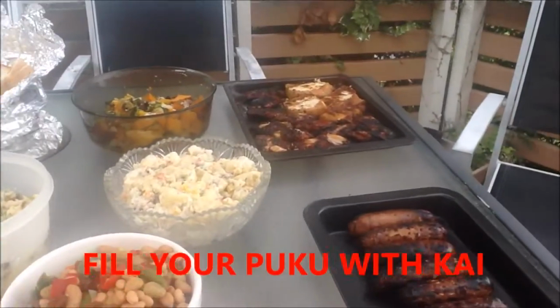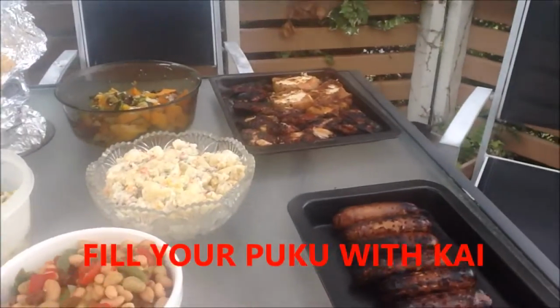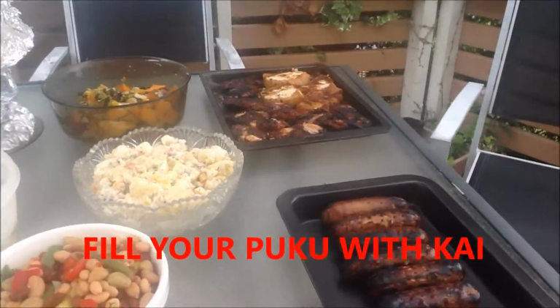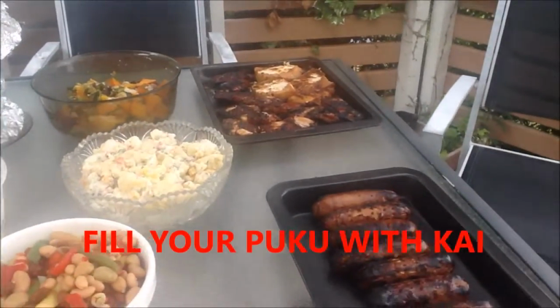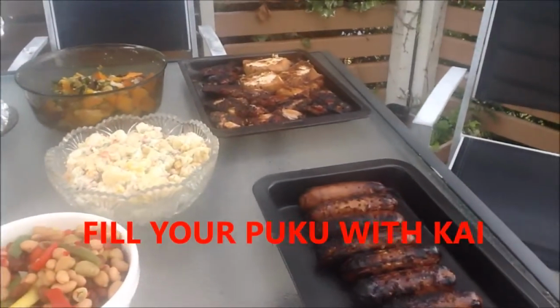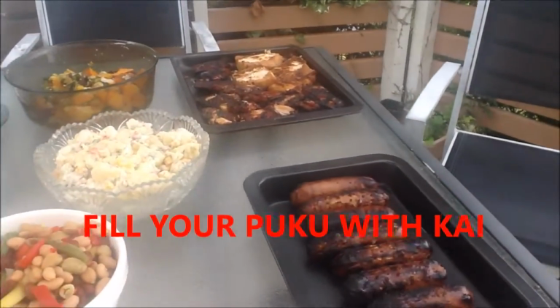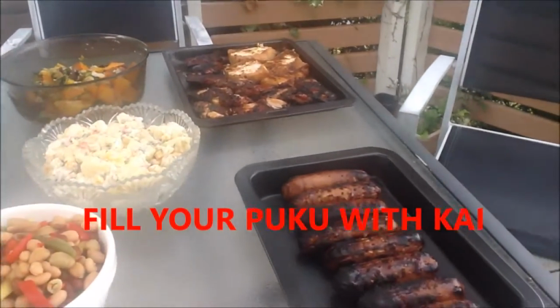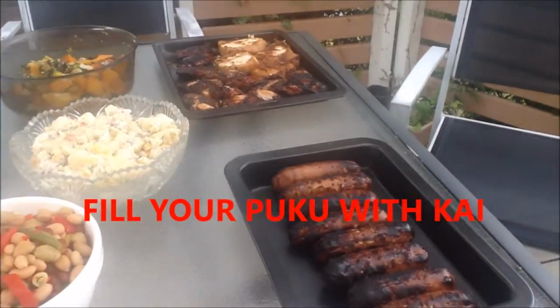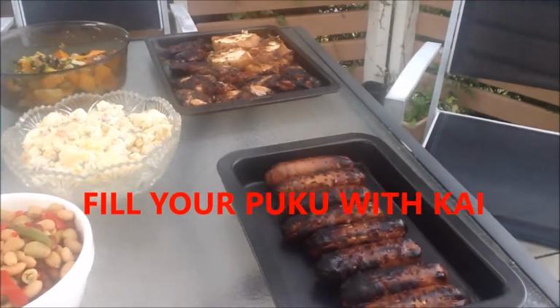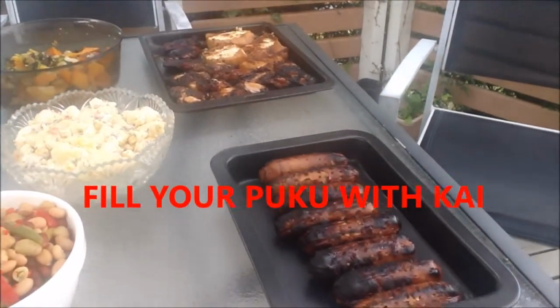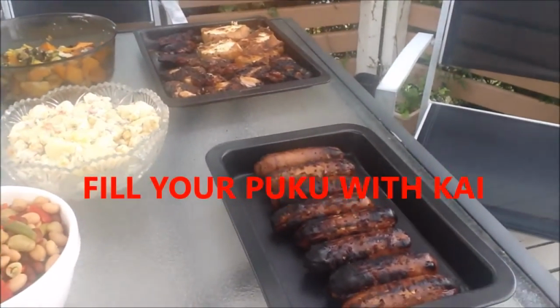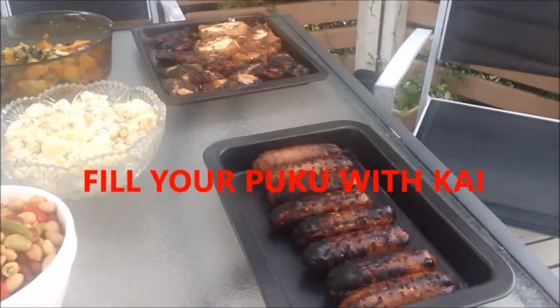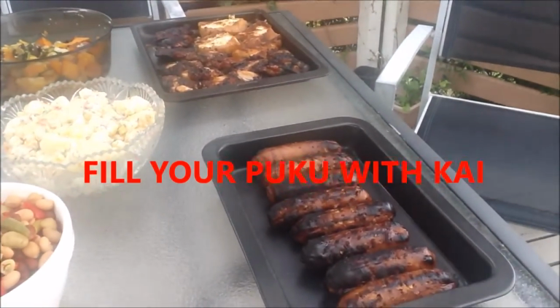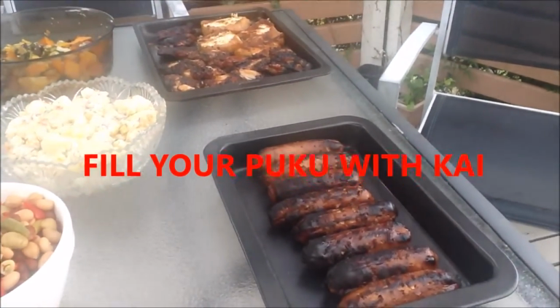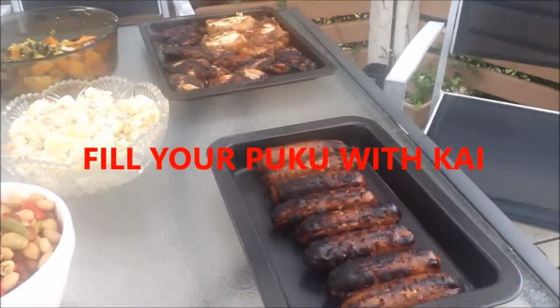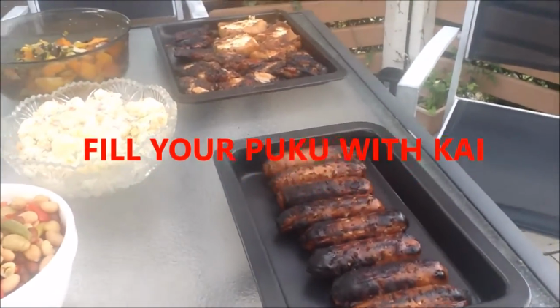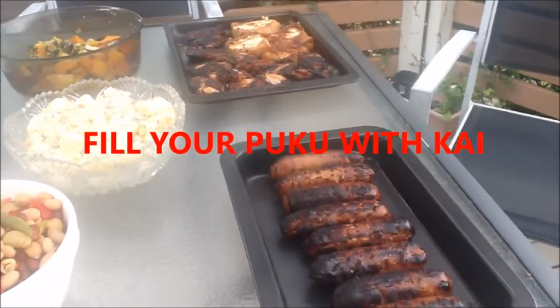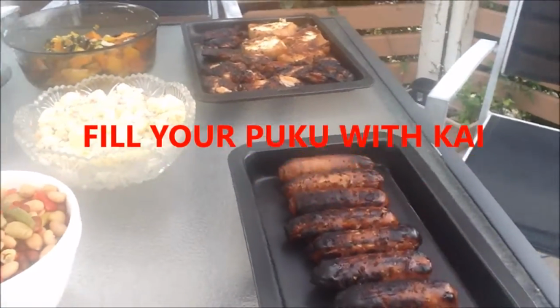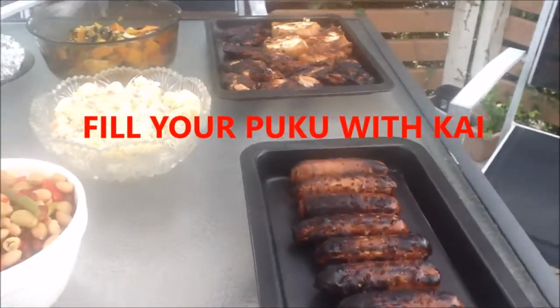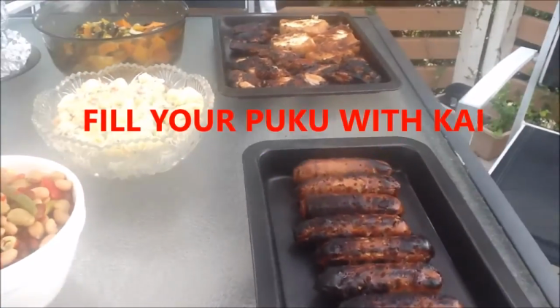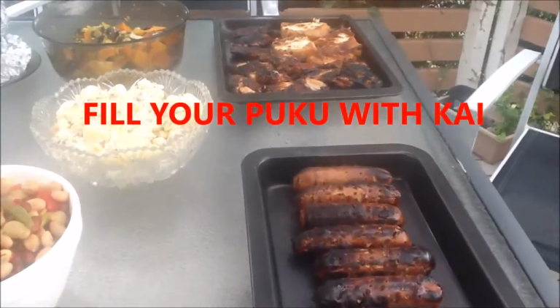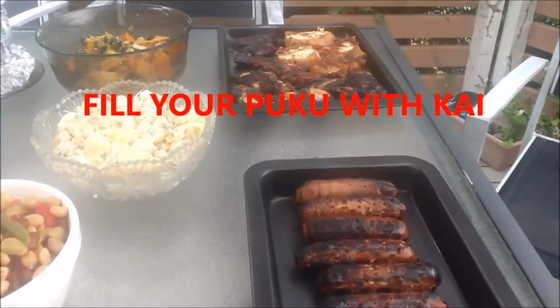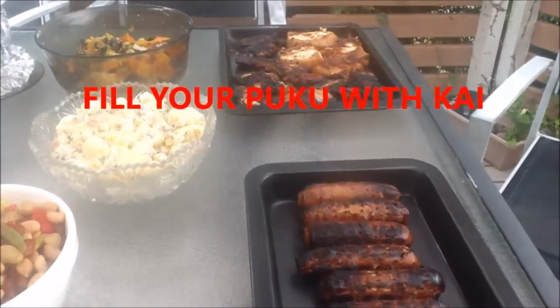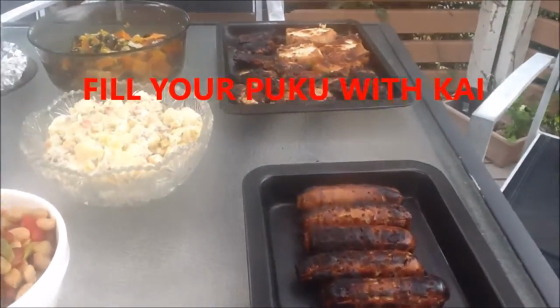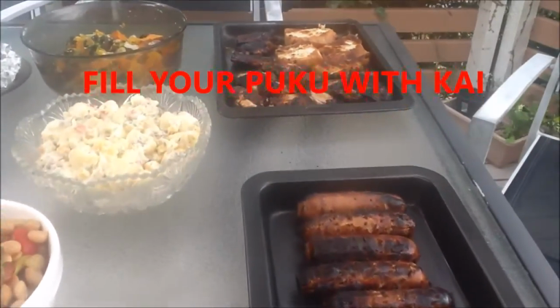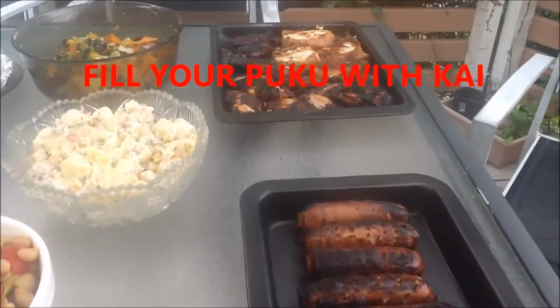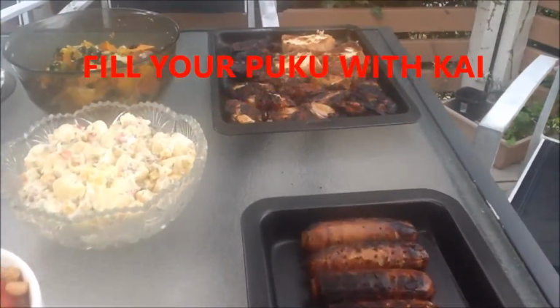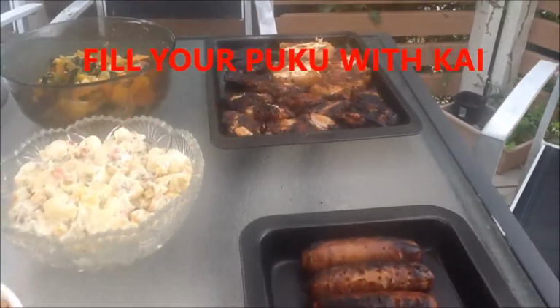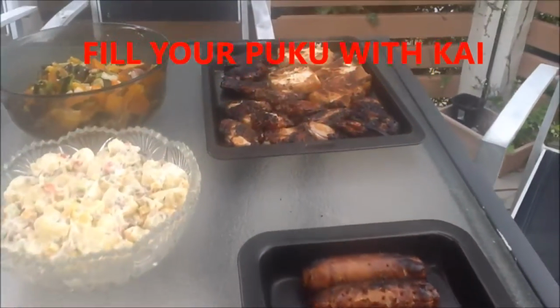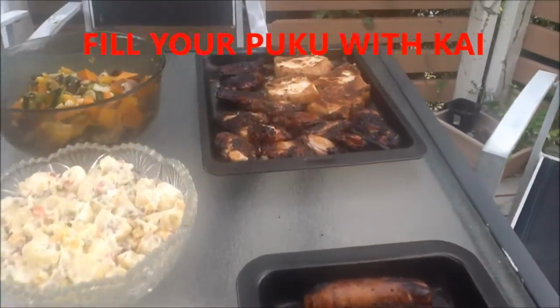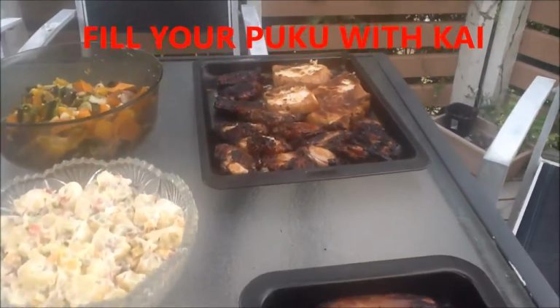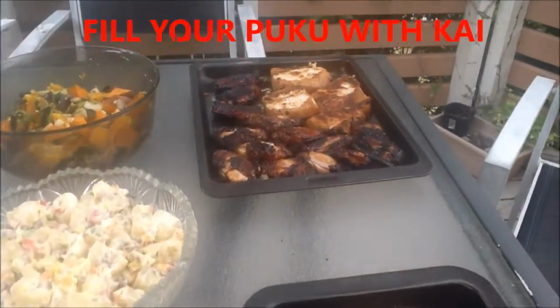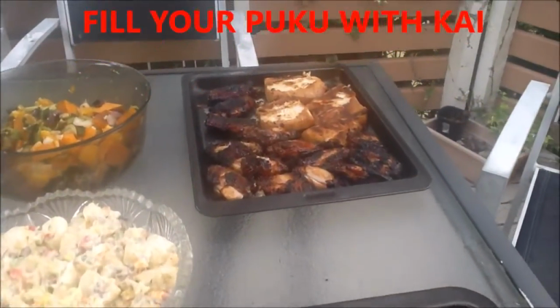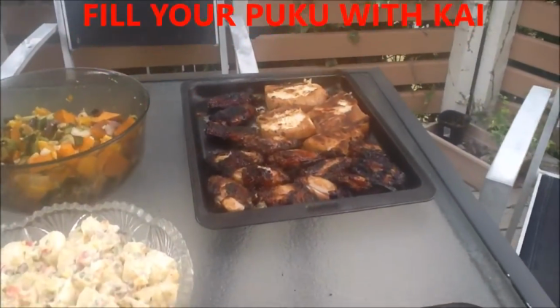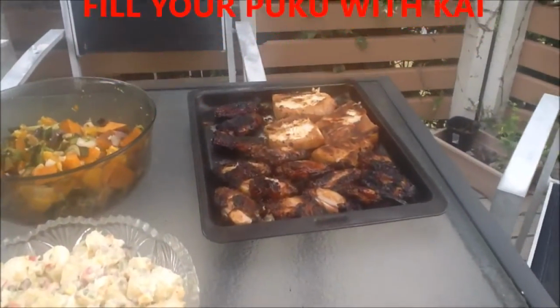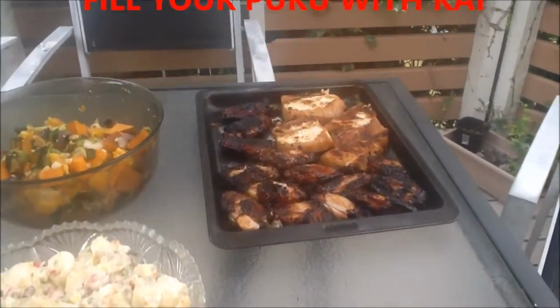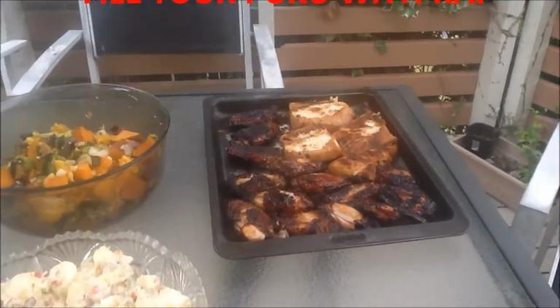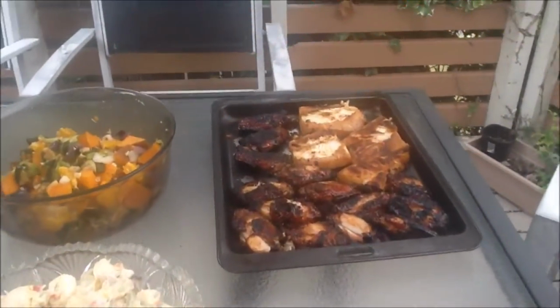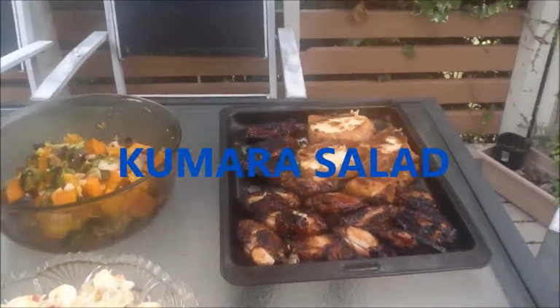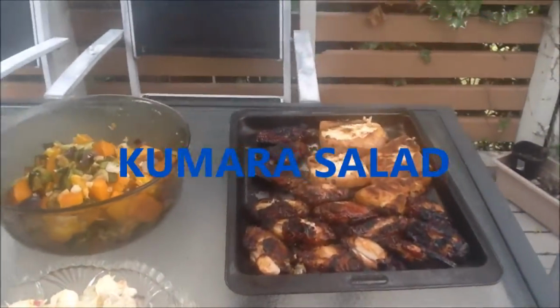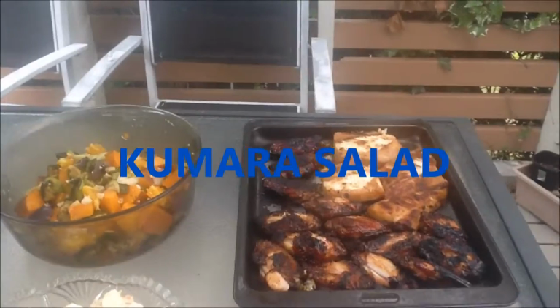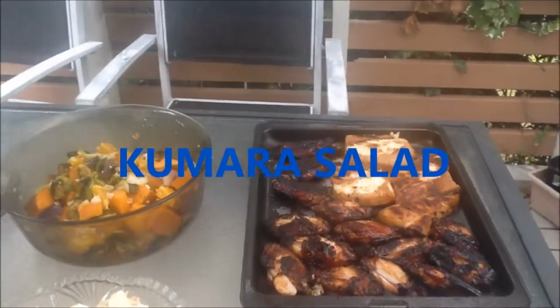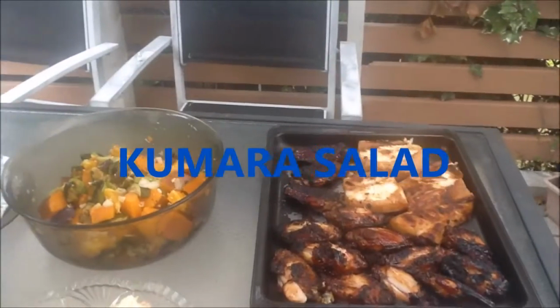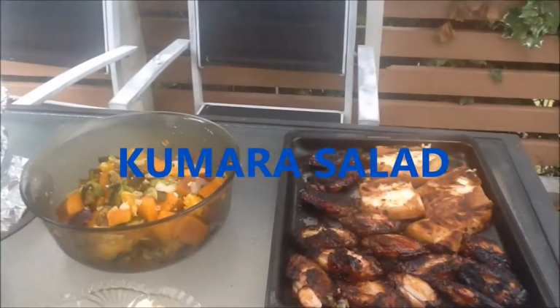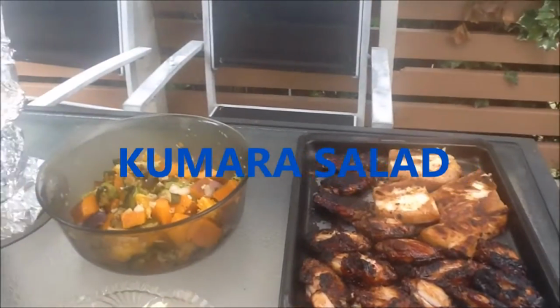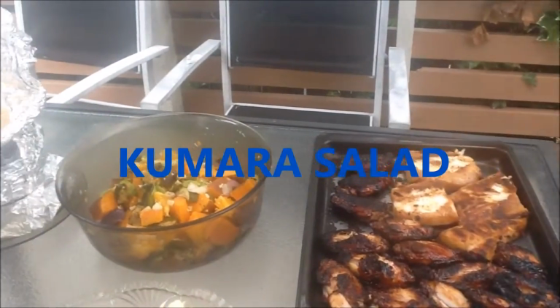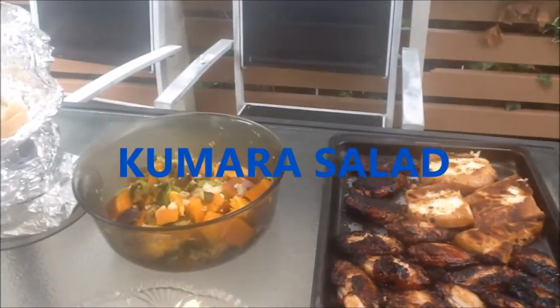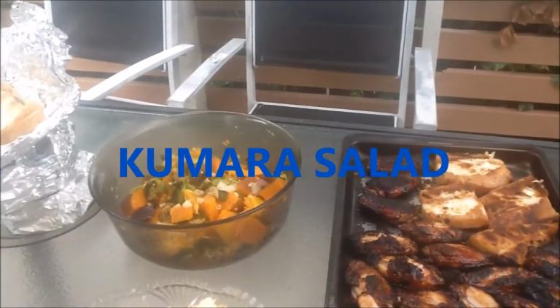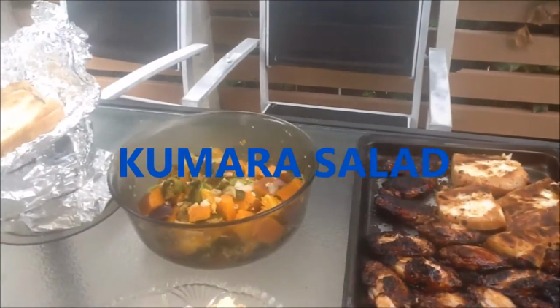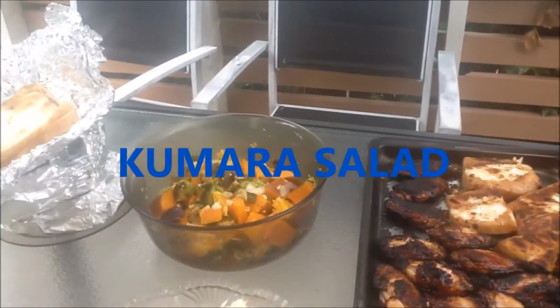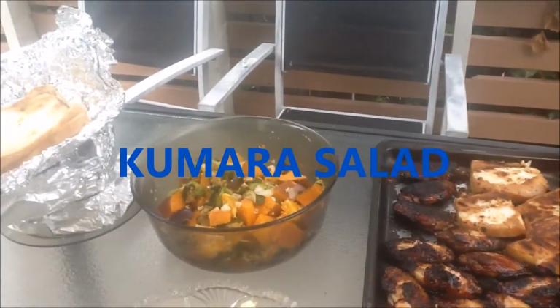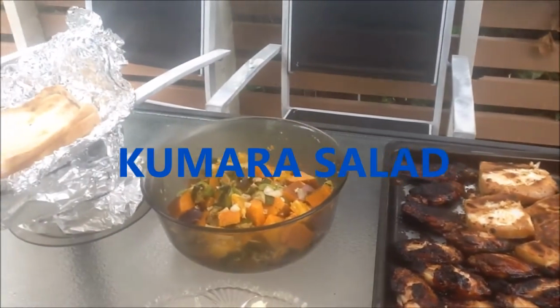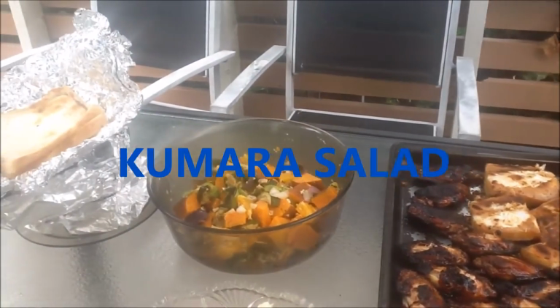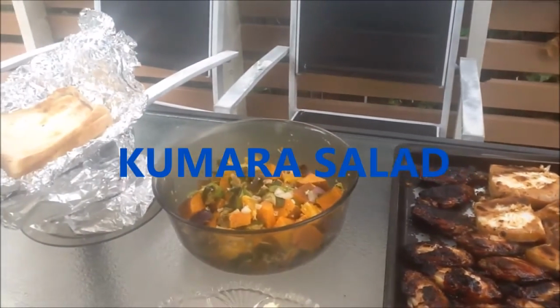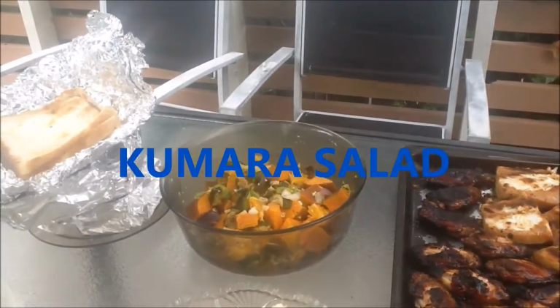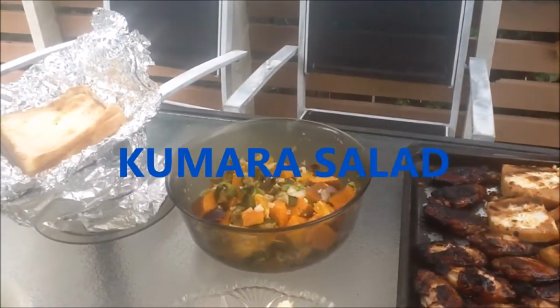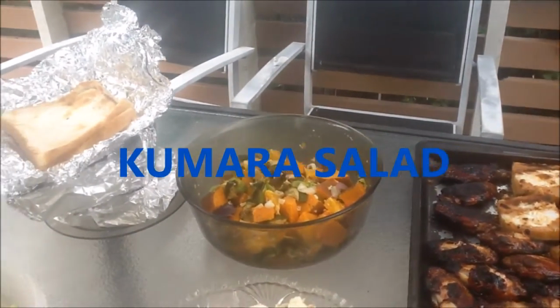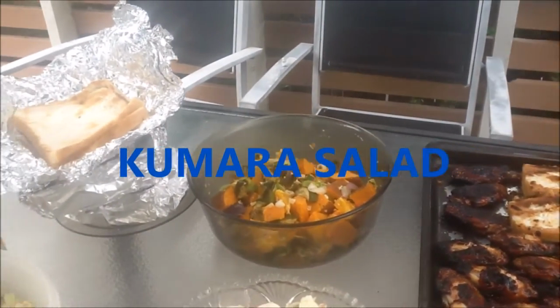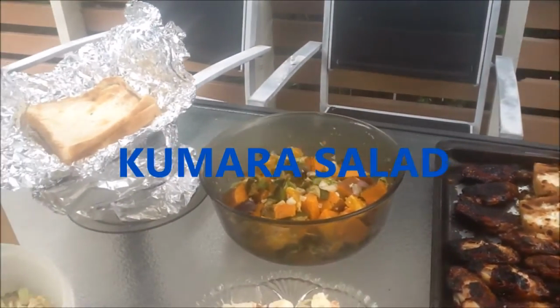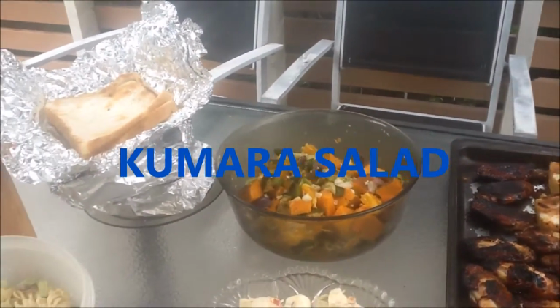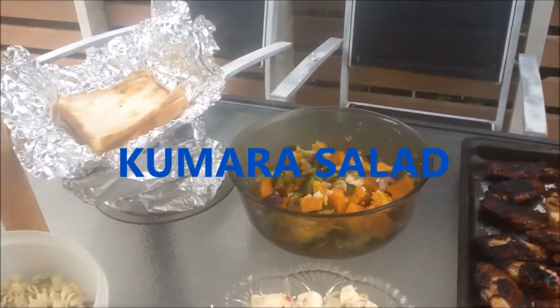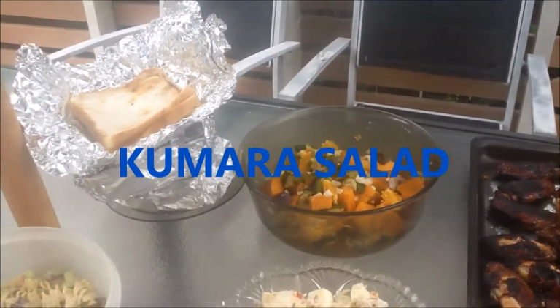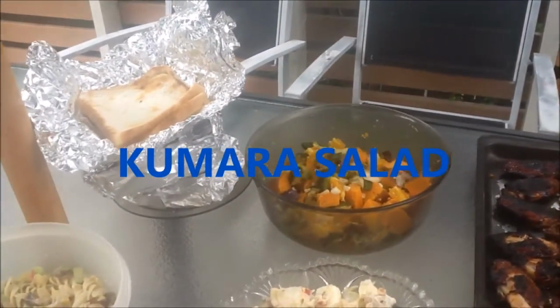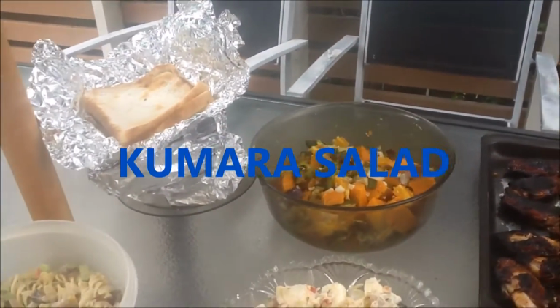Welcome to AJStars. This is Fill Your Puku with Kai. Today we are making kumara salad.